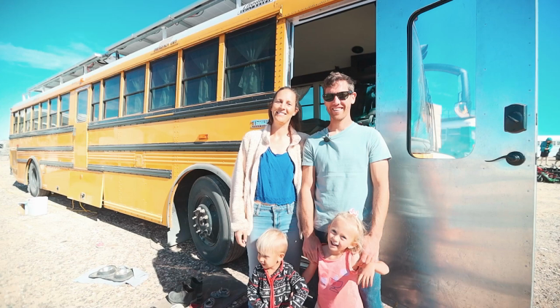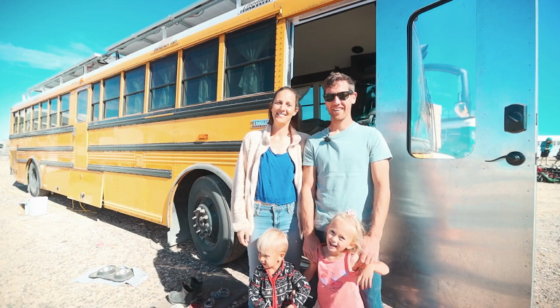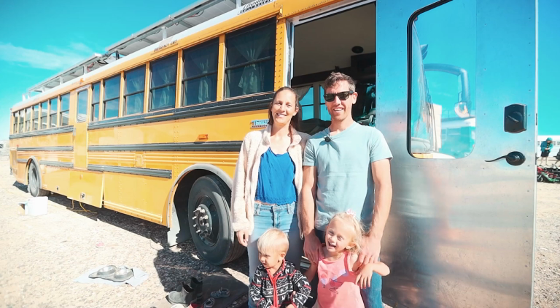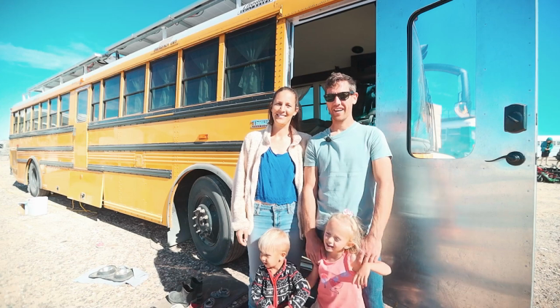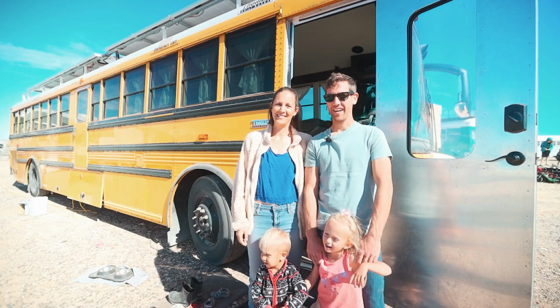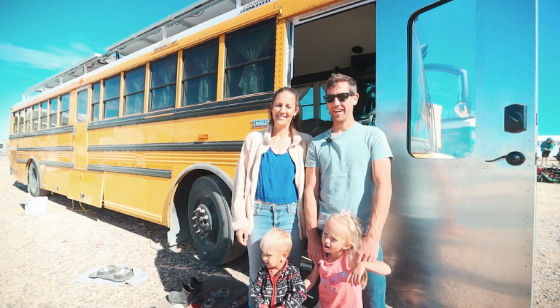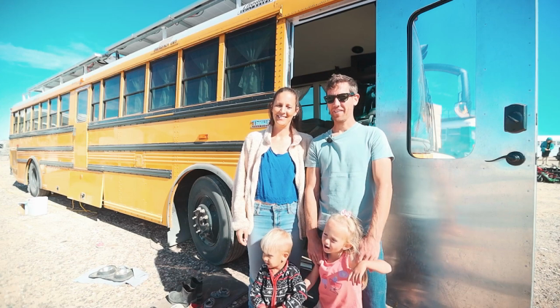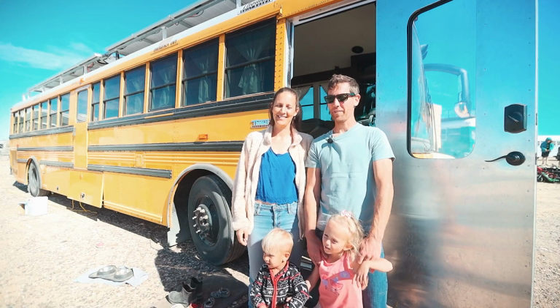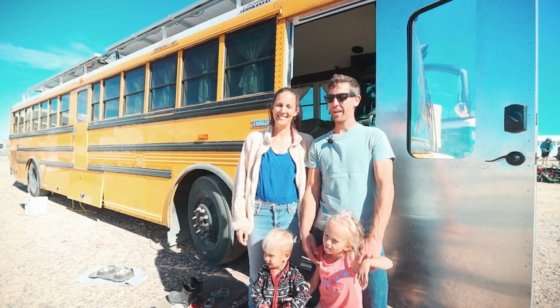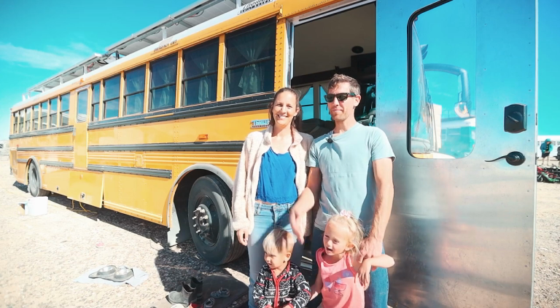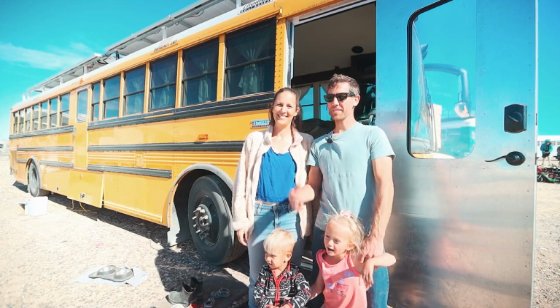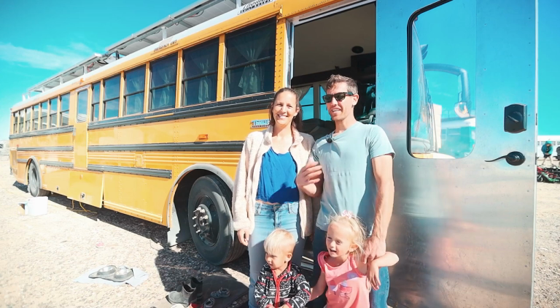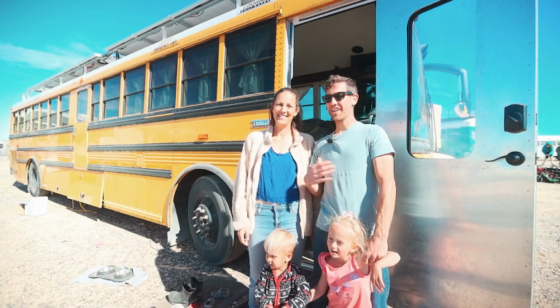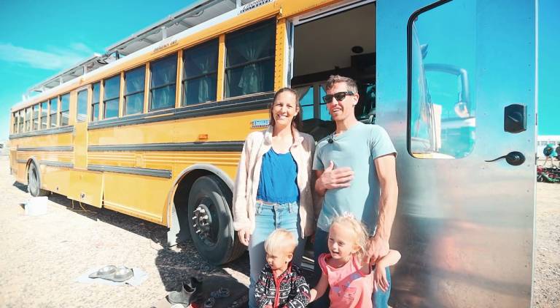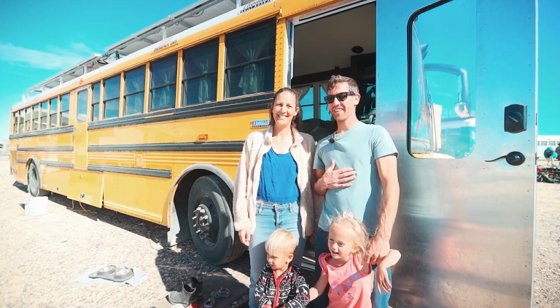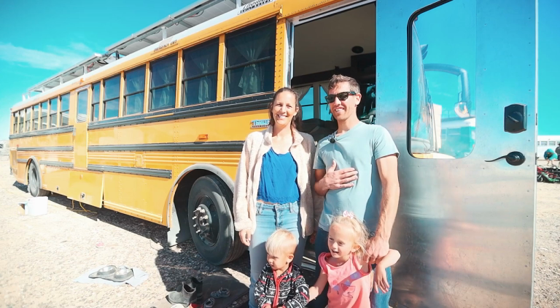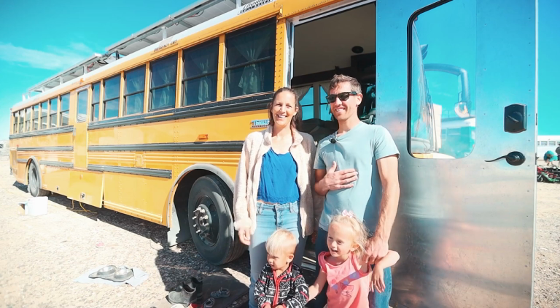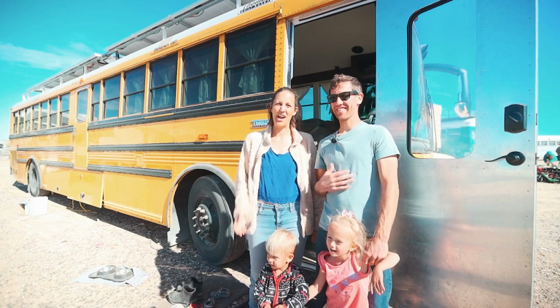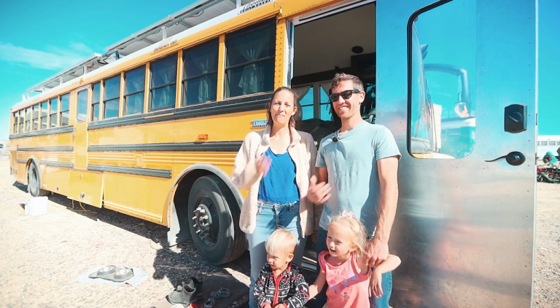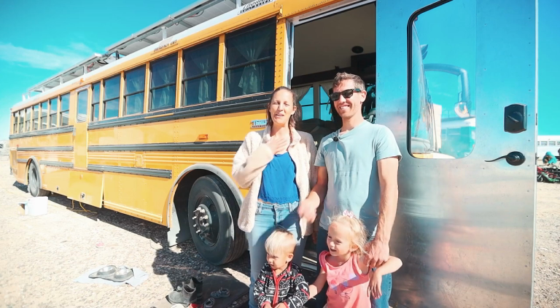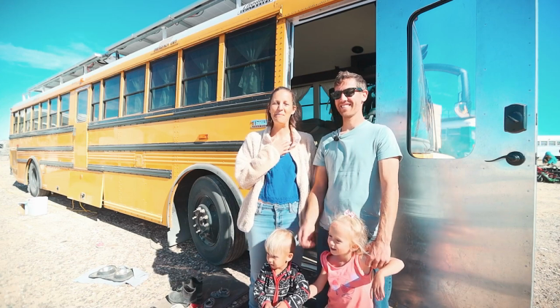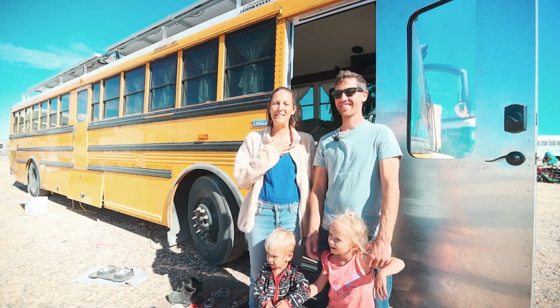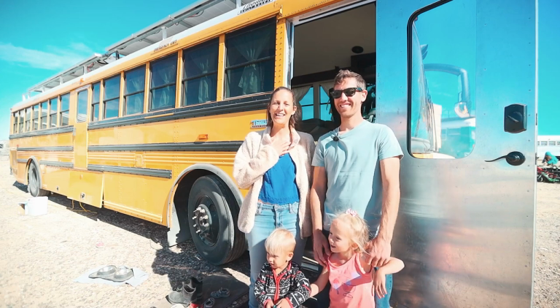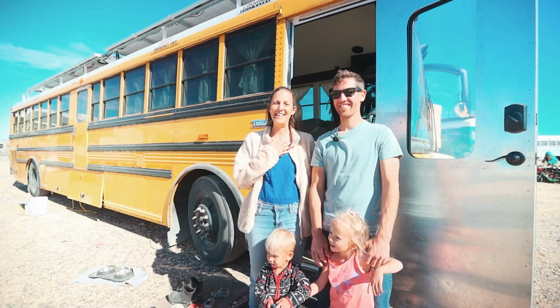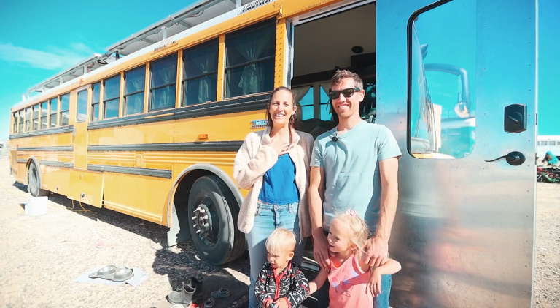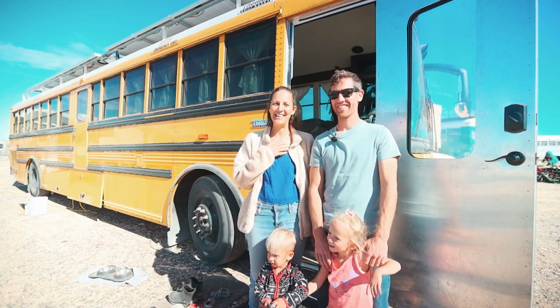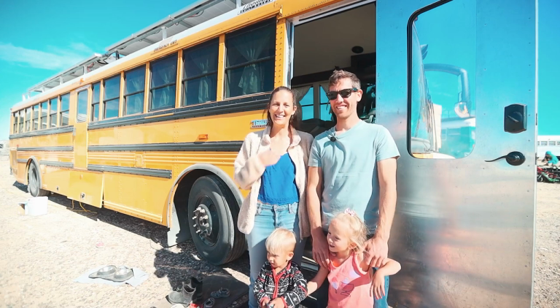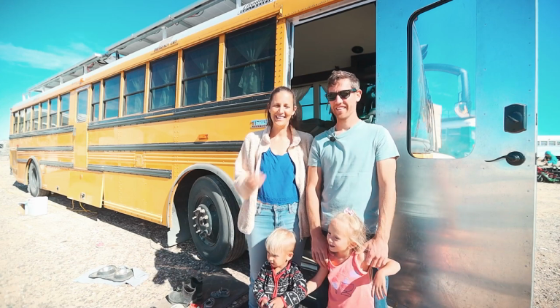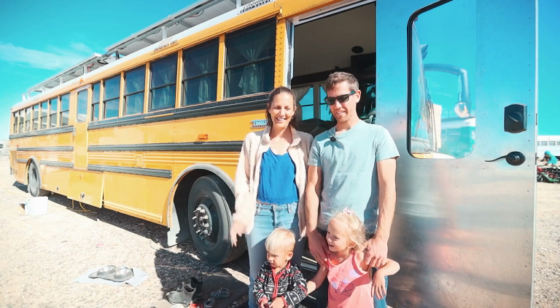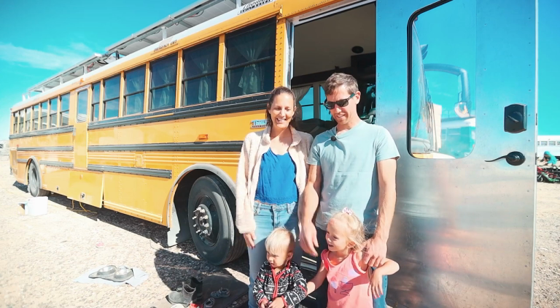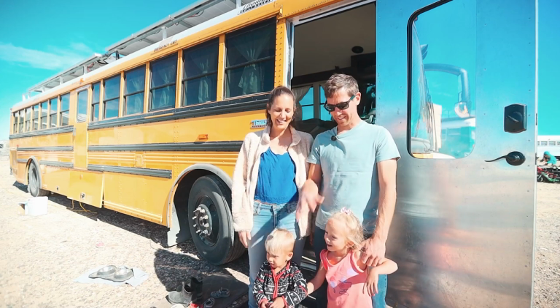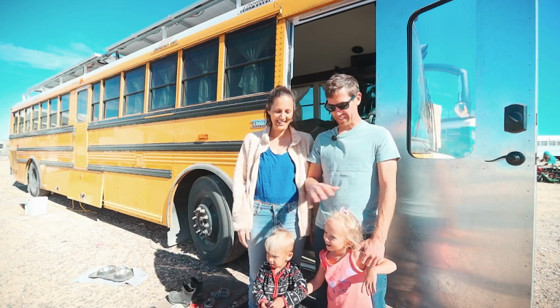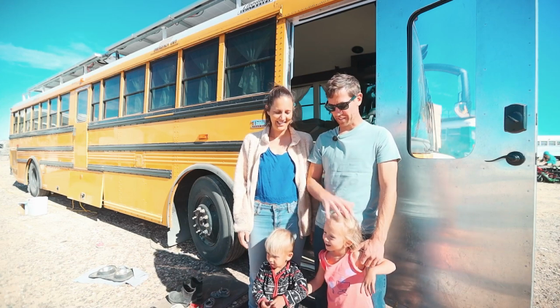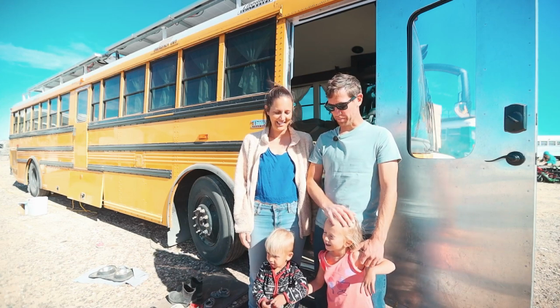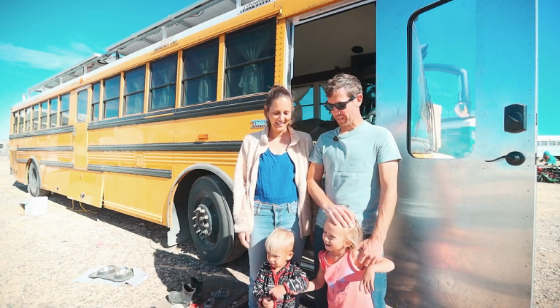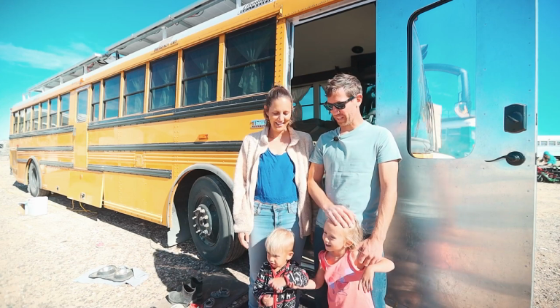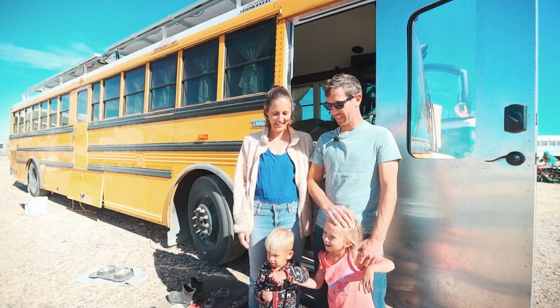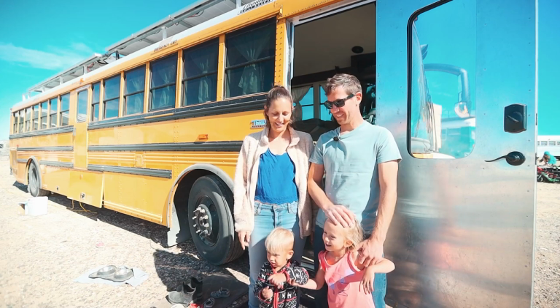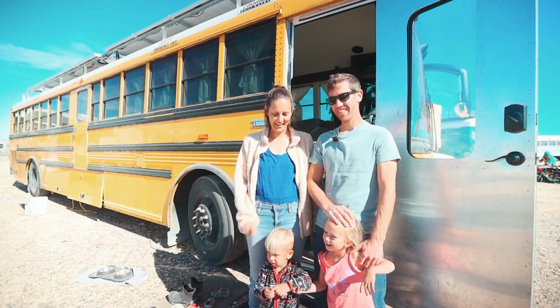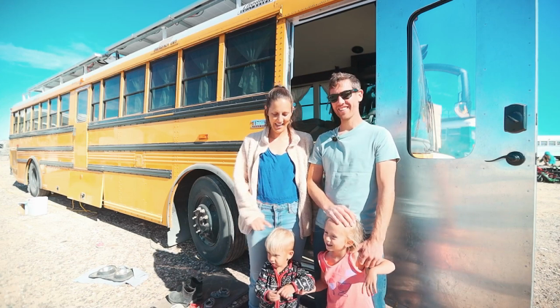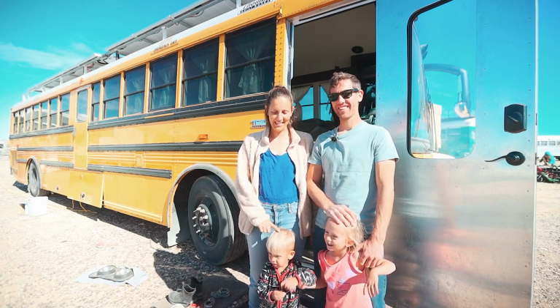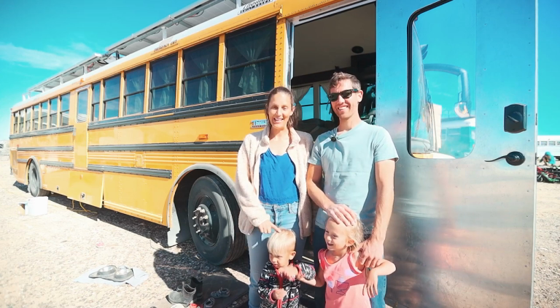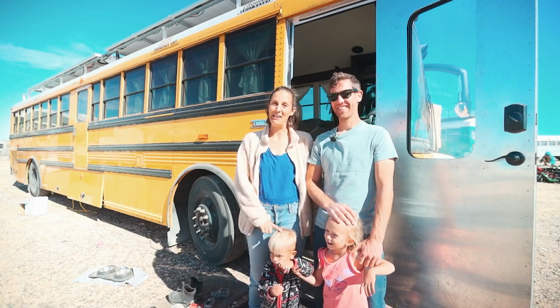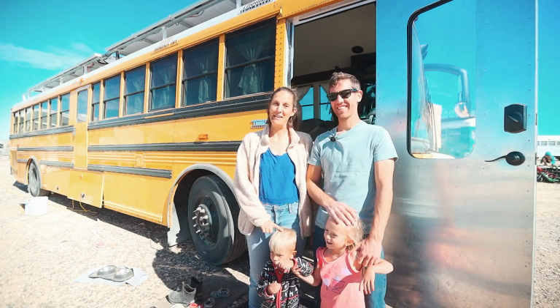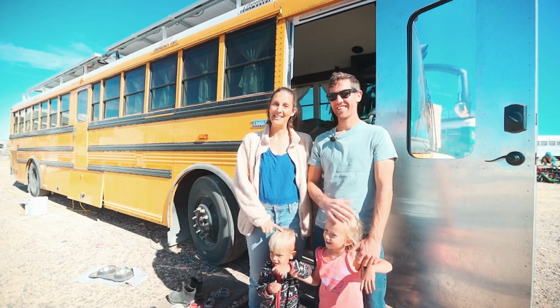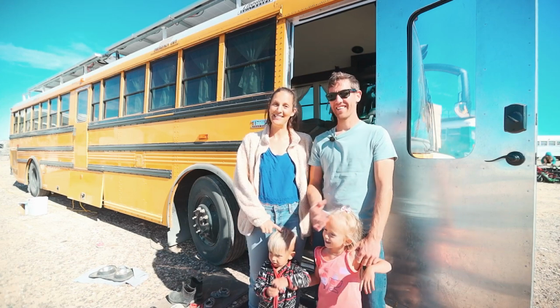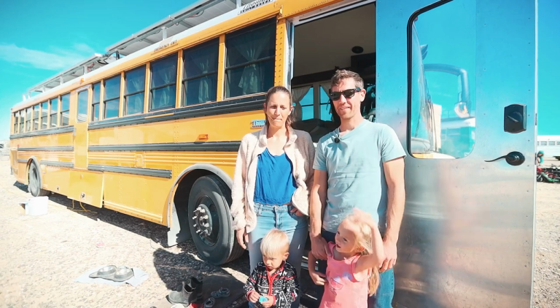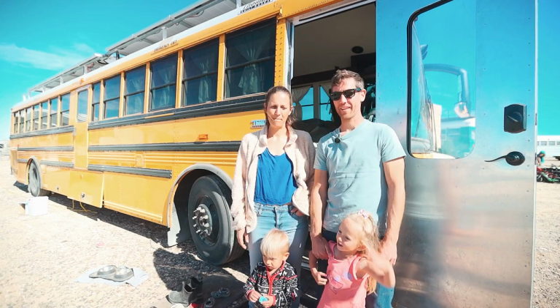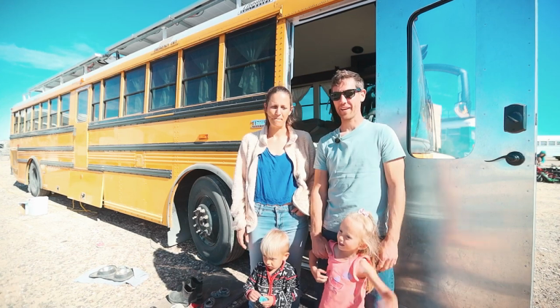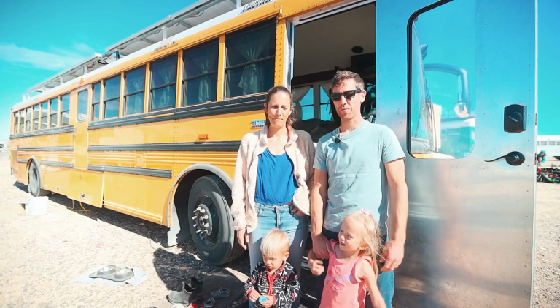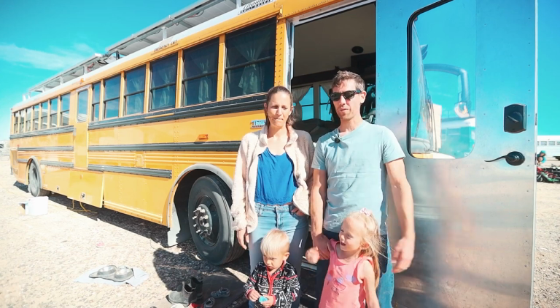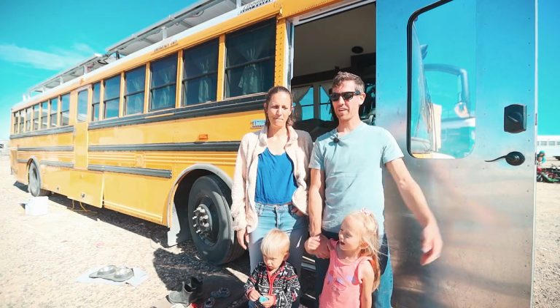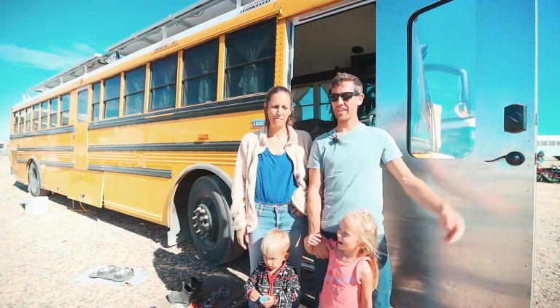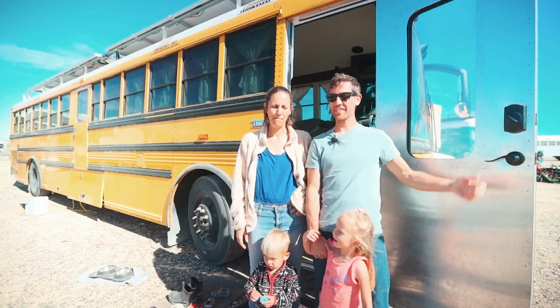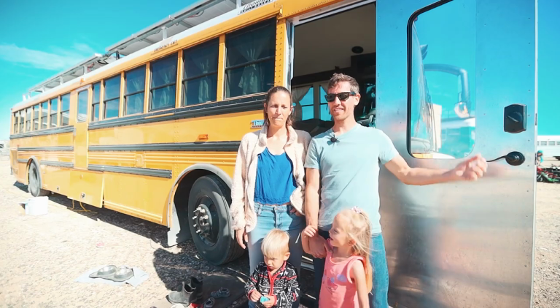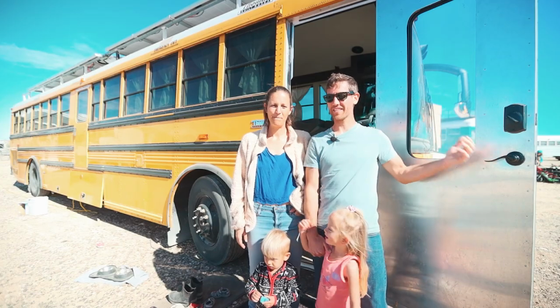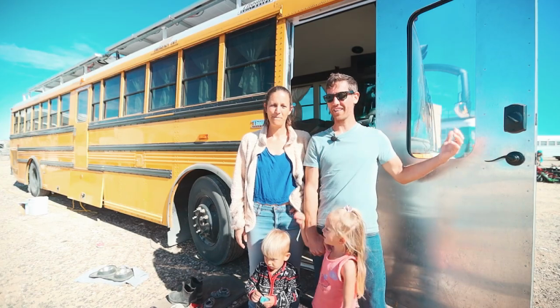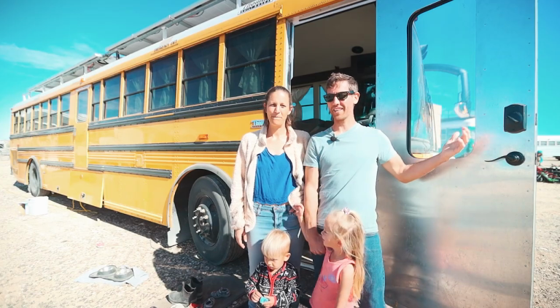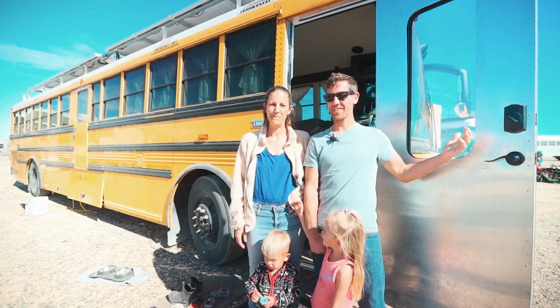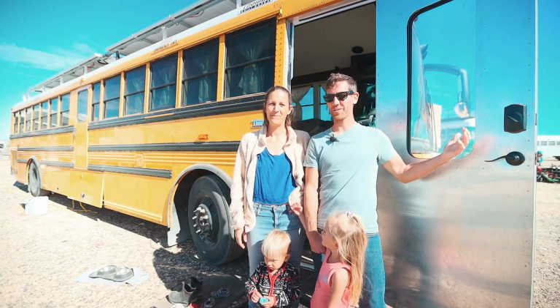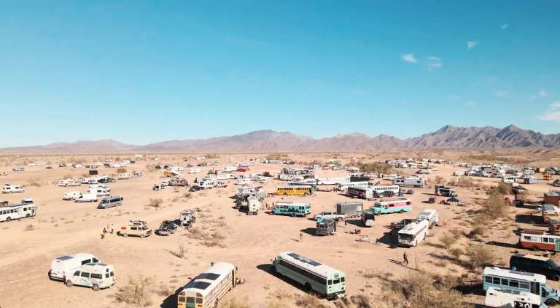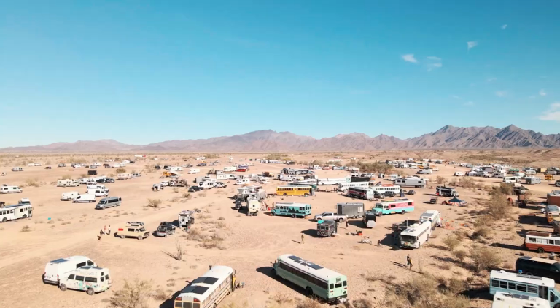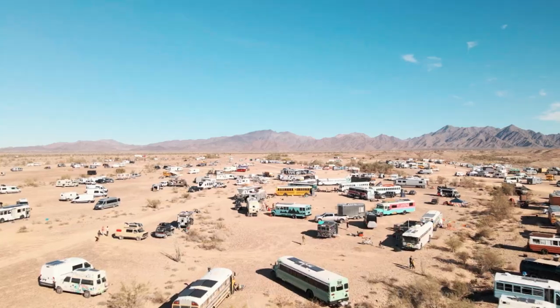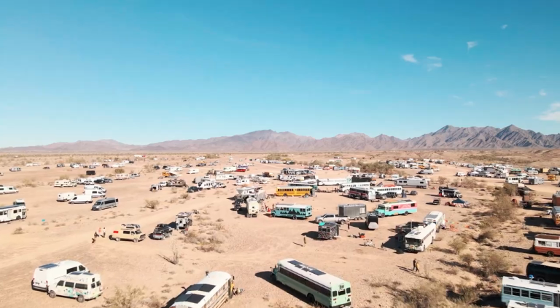Hello! My name is Derek. I'm Dominique. This is Isabella. And Damien. And we're in Sunny the Schoolie.